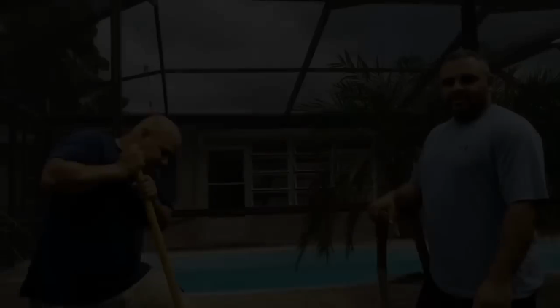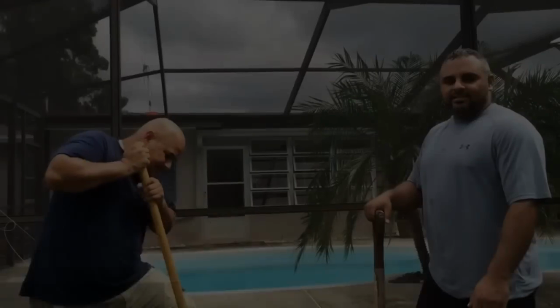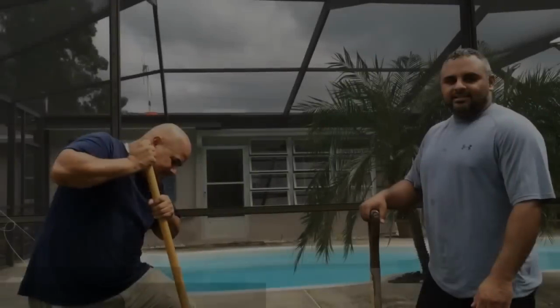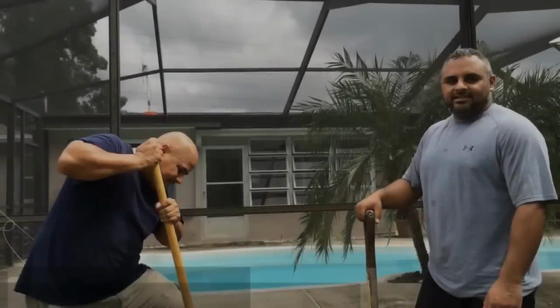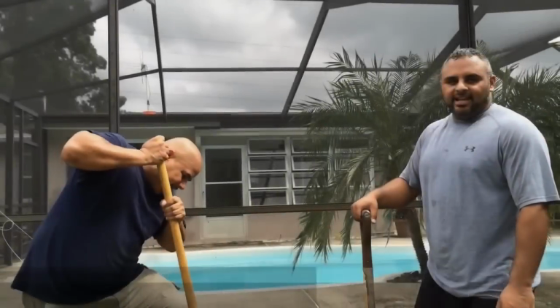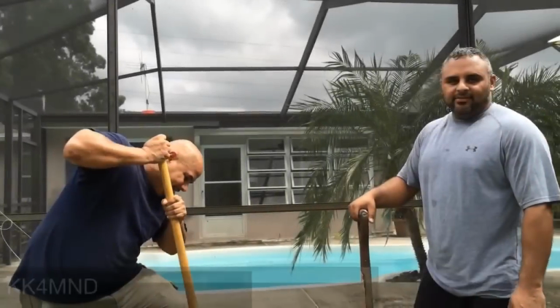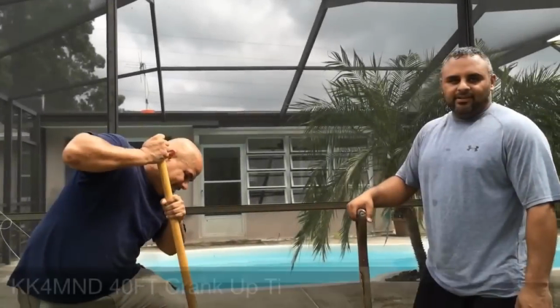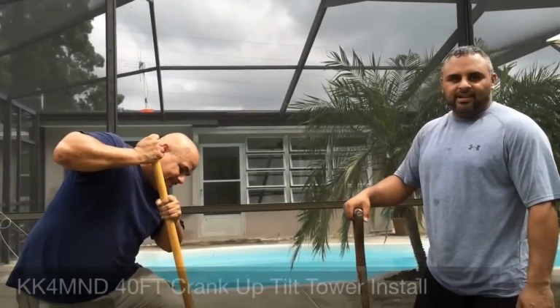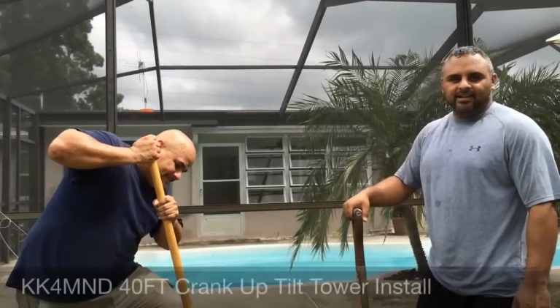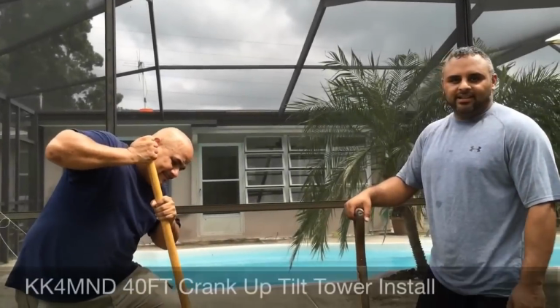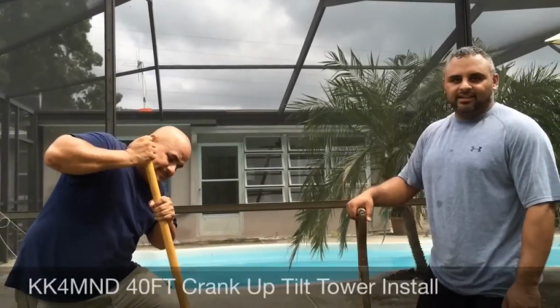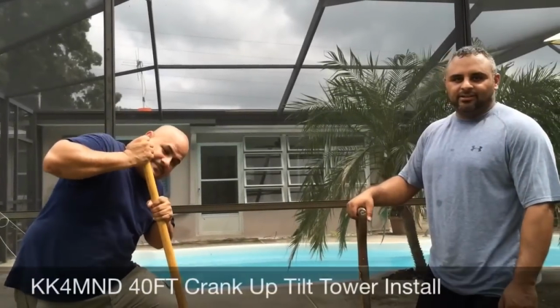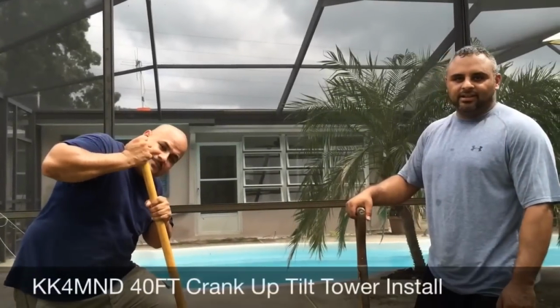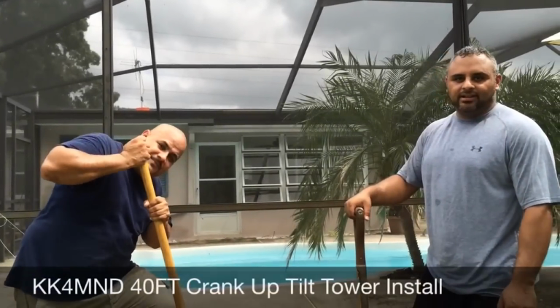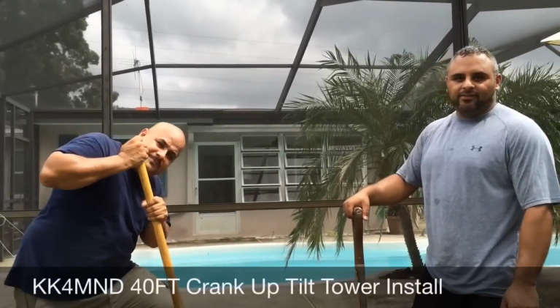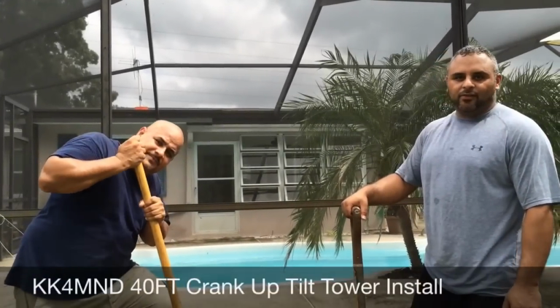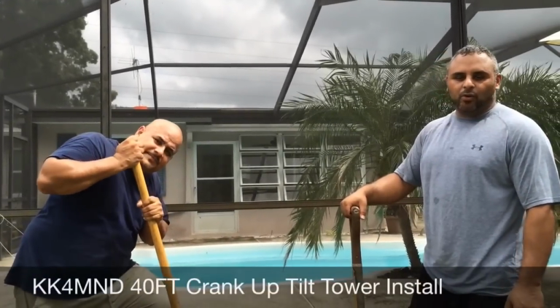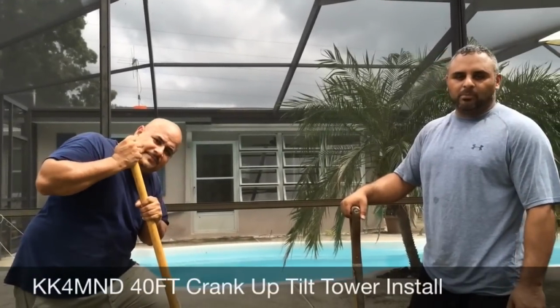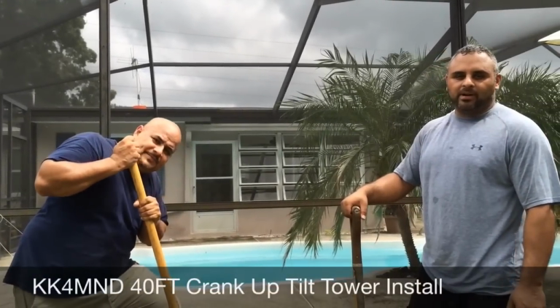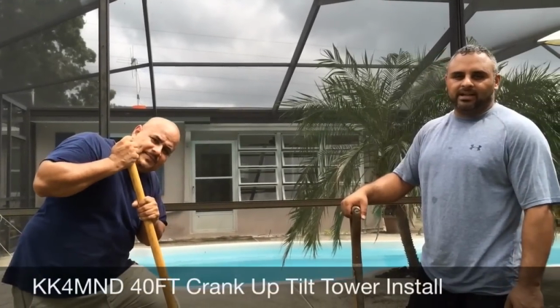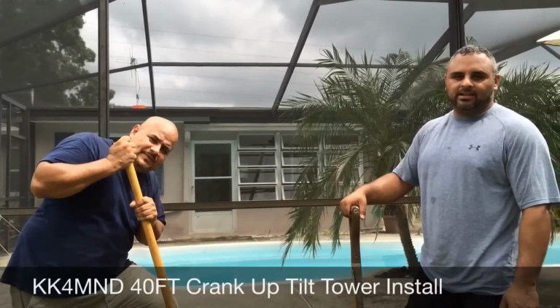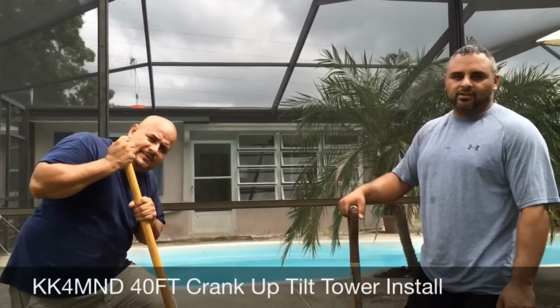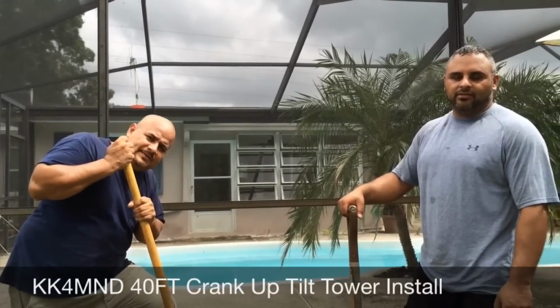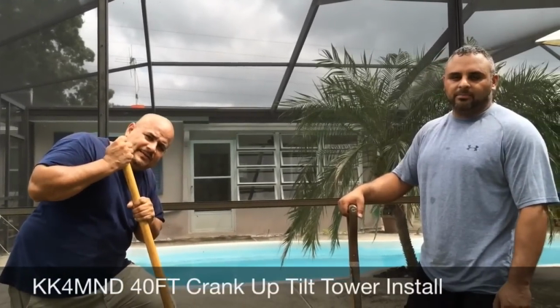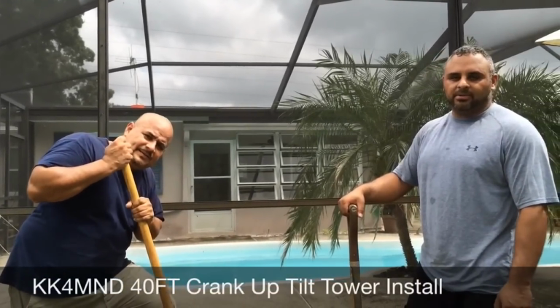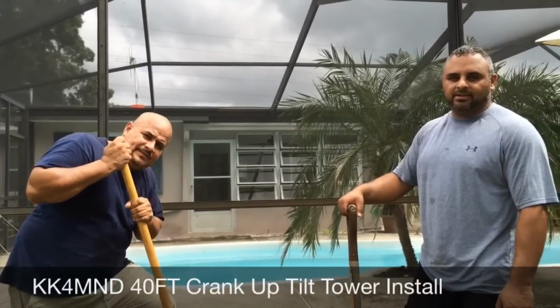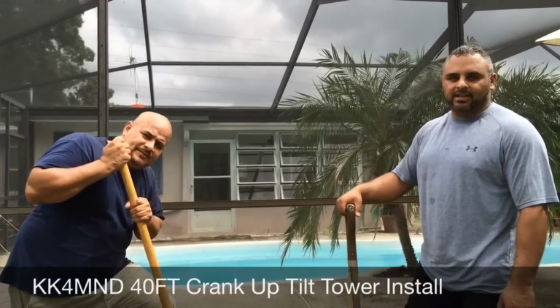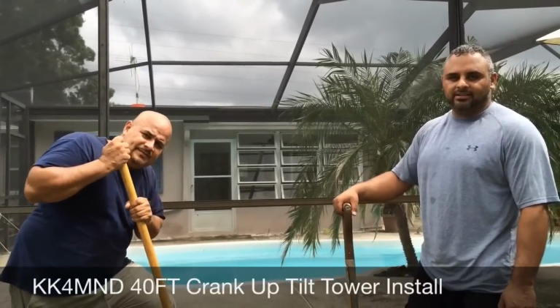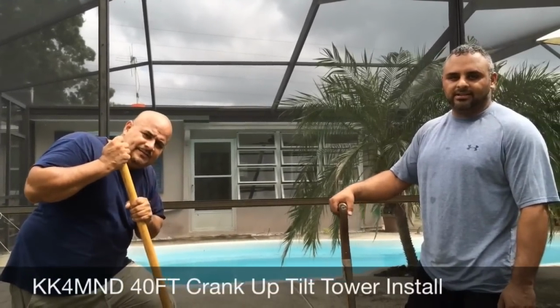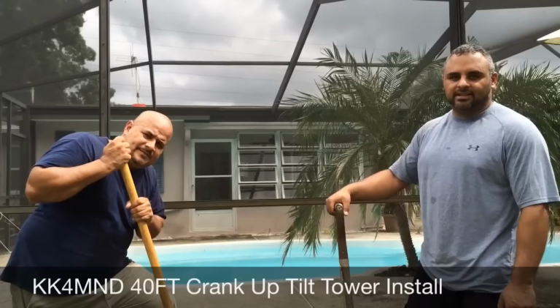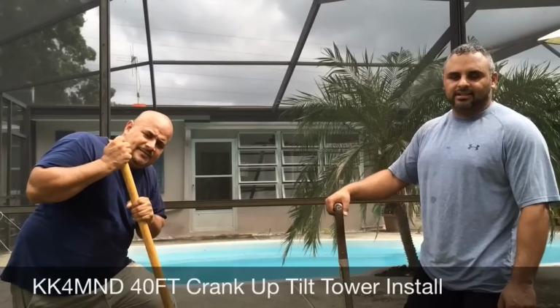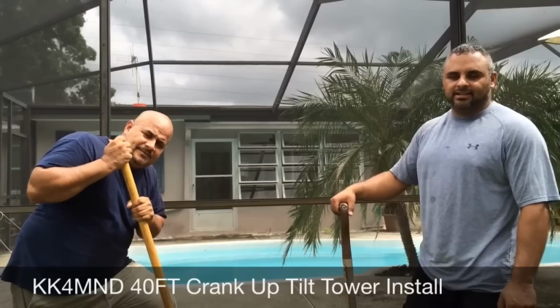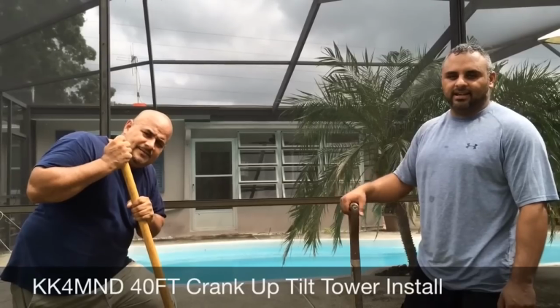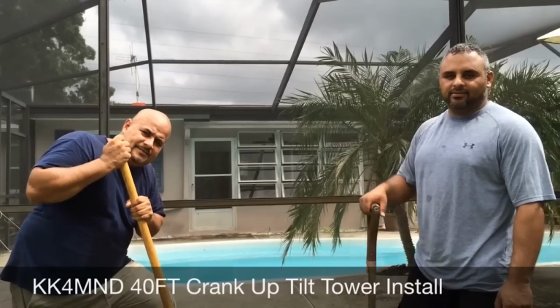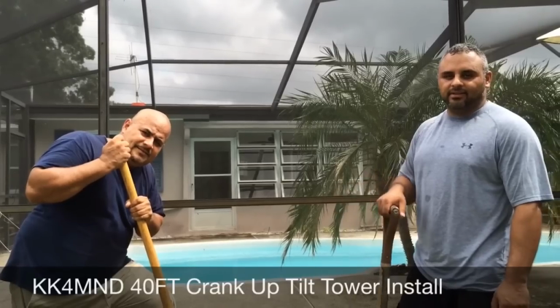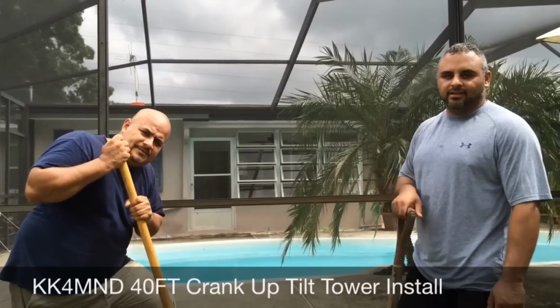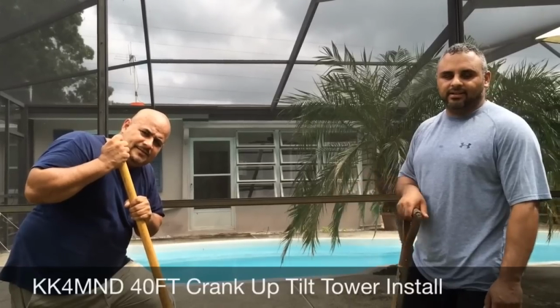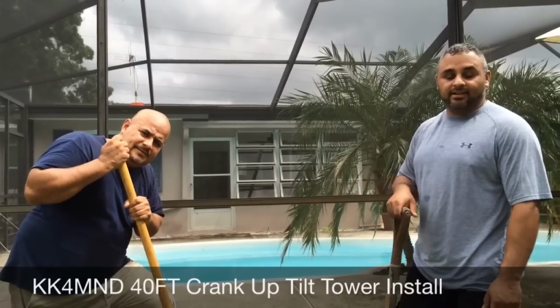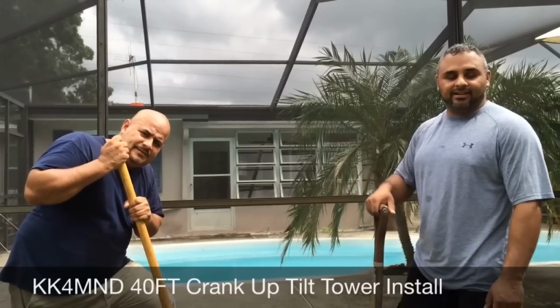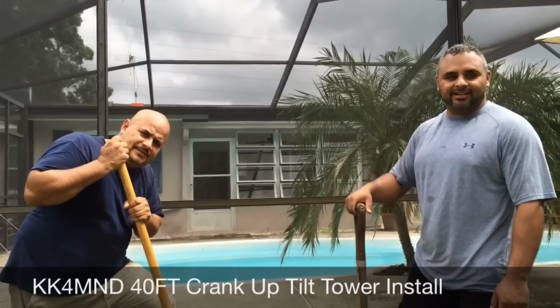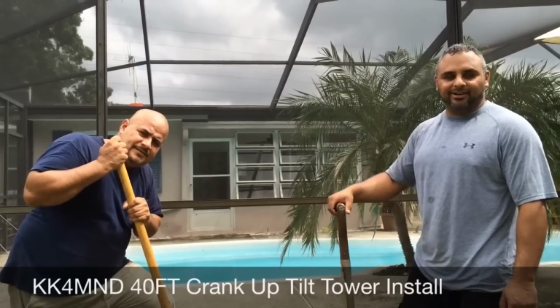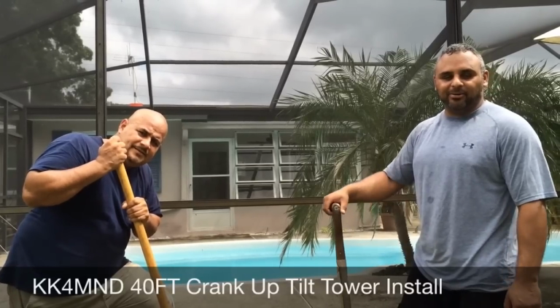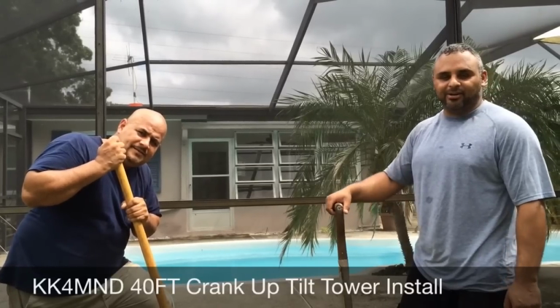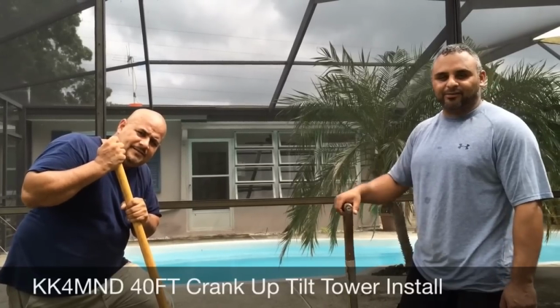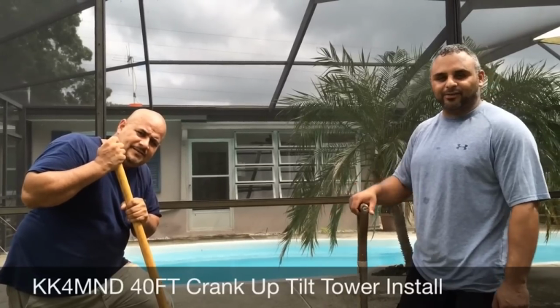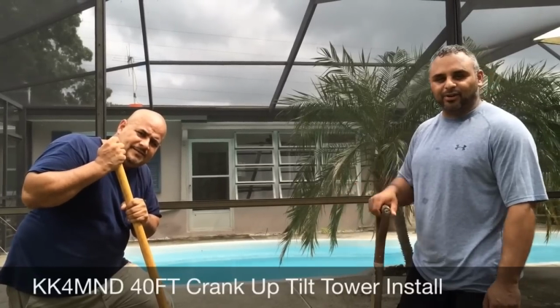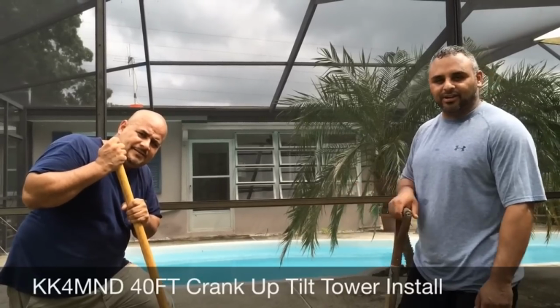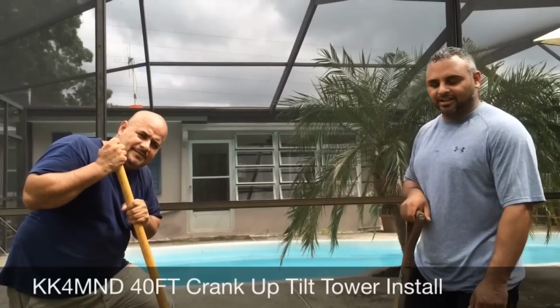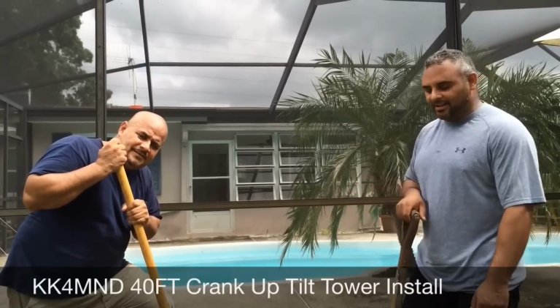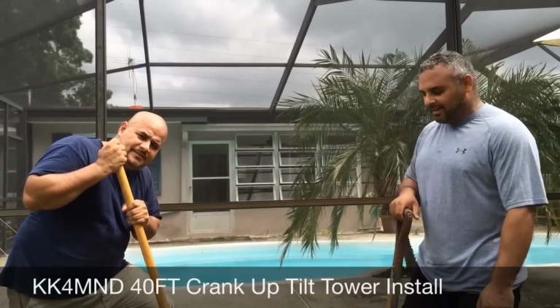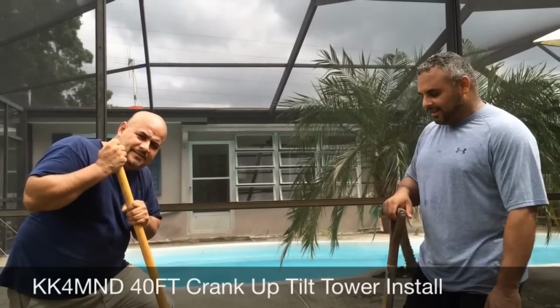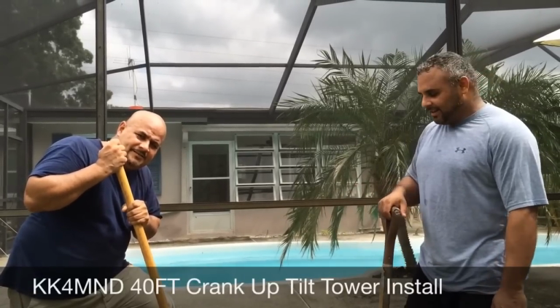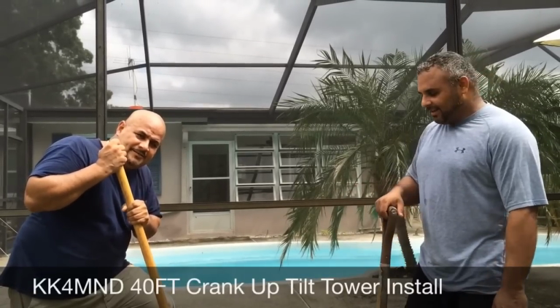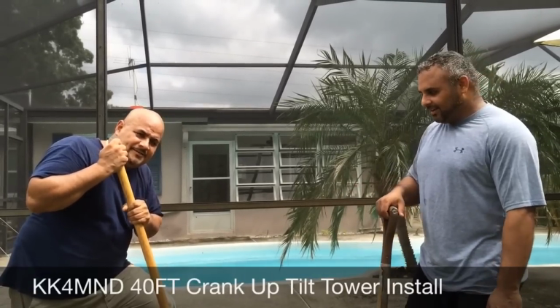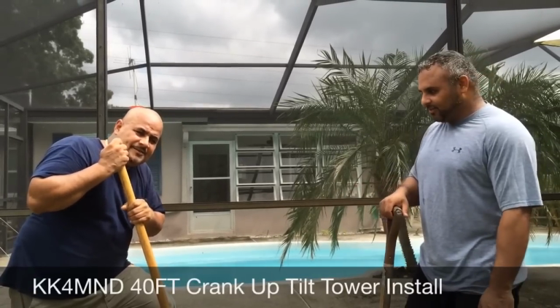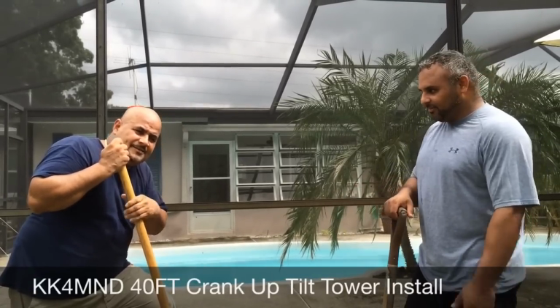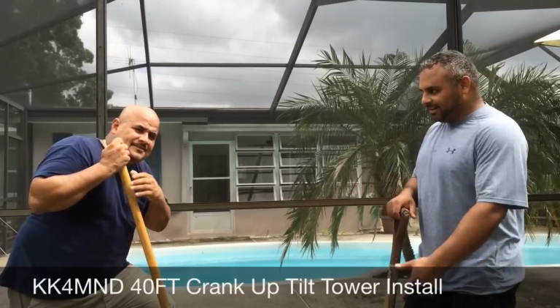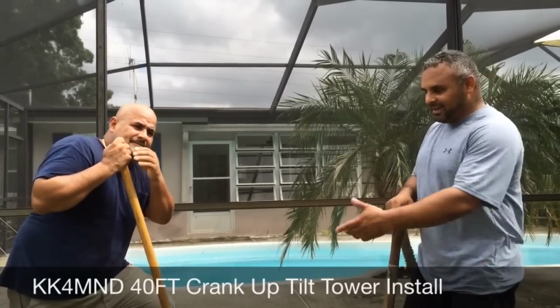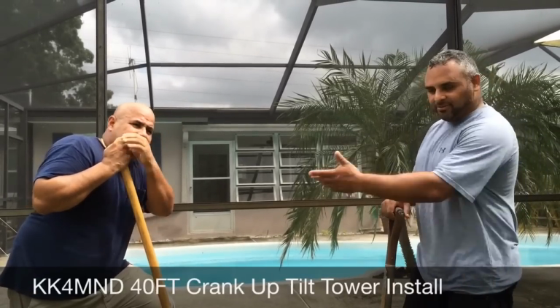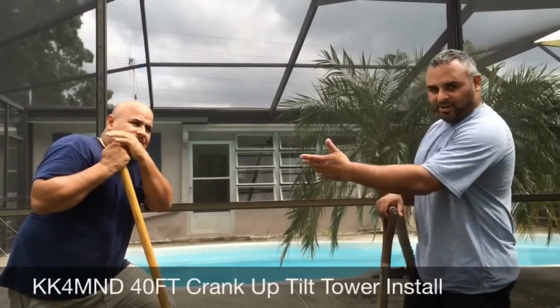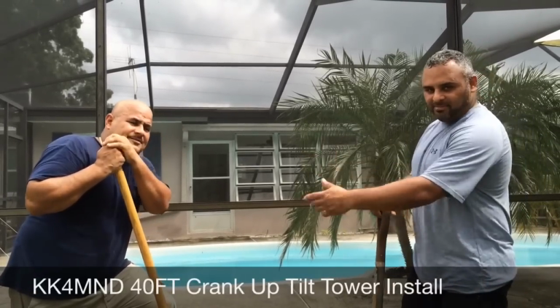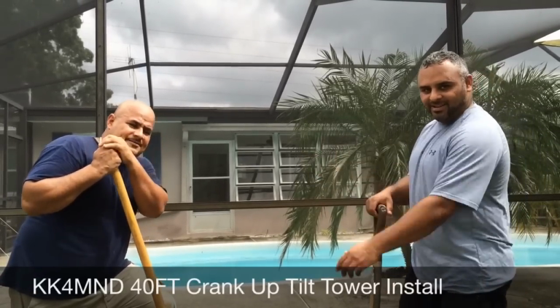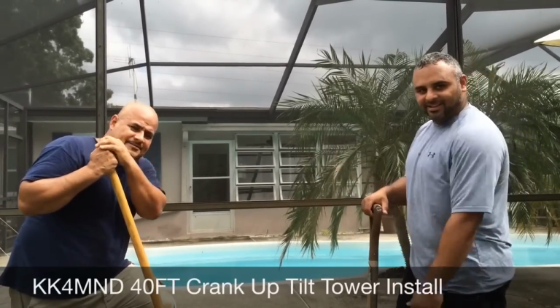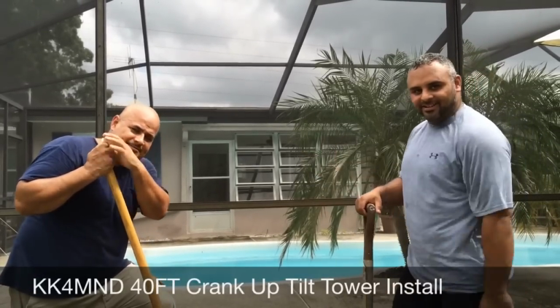This is David, KK4MND, Mike November Delta in Clearwater, Florida, with my dad Raymond here.